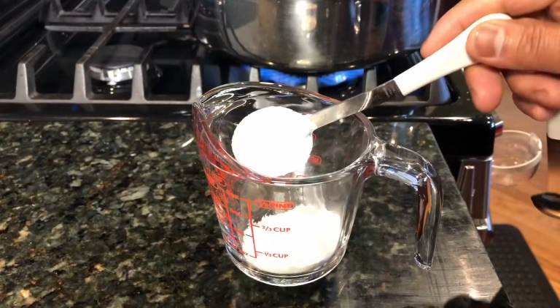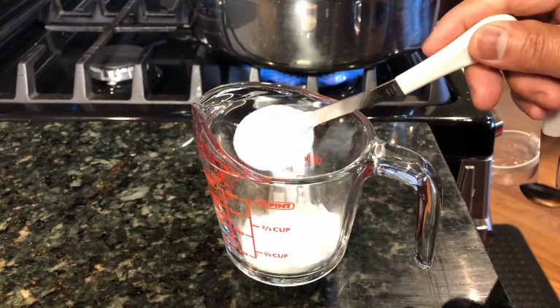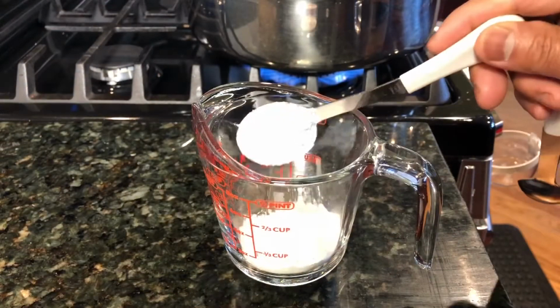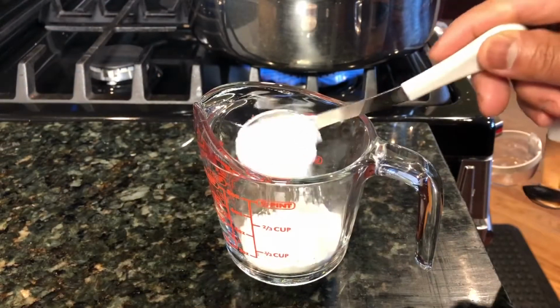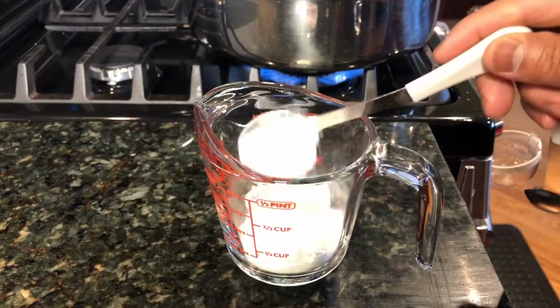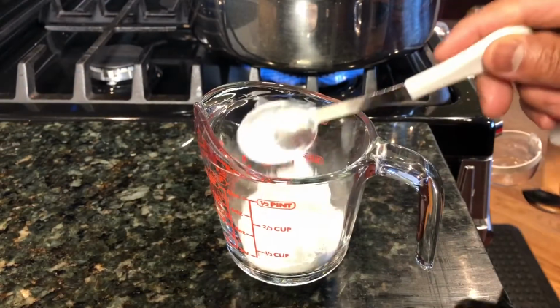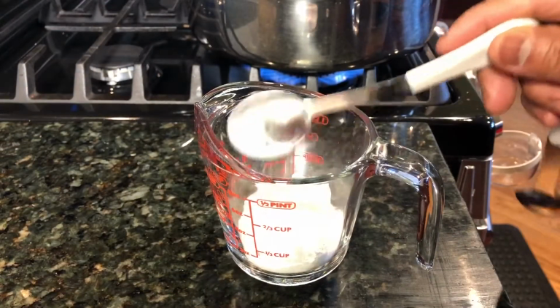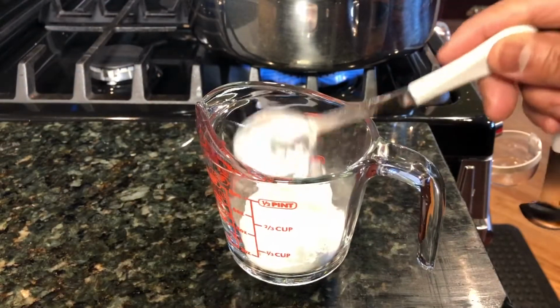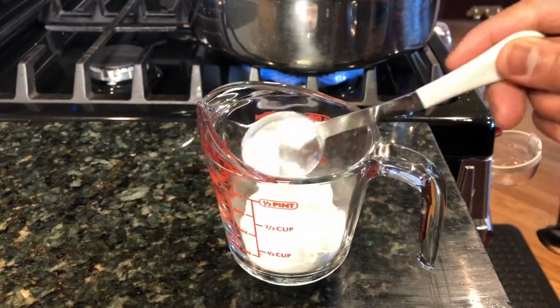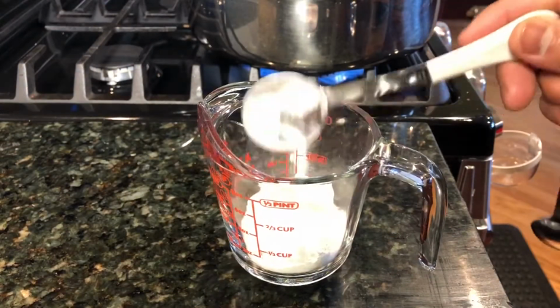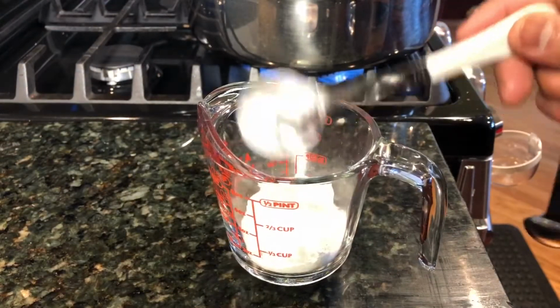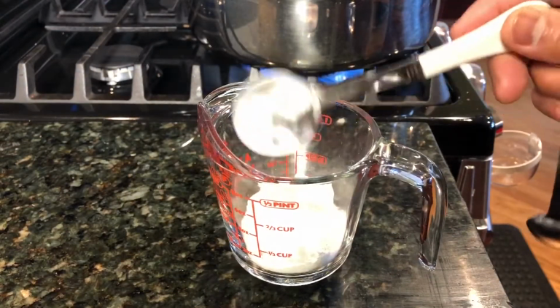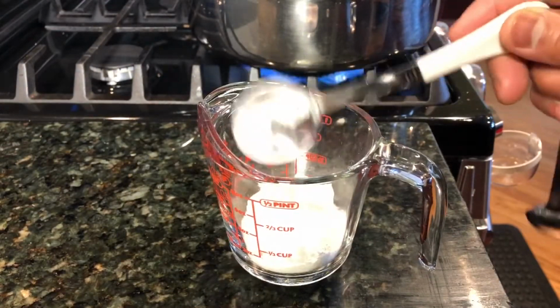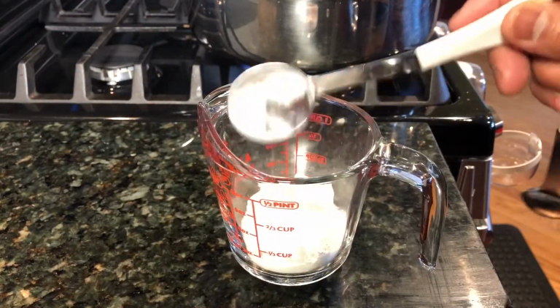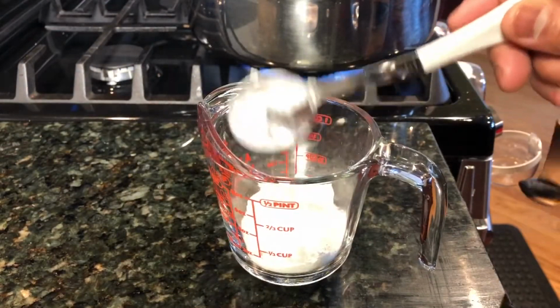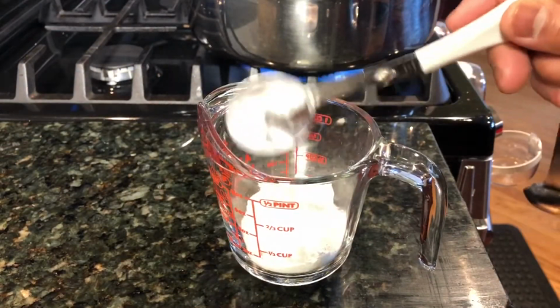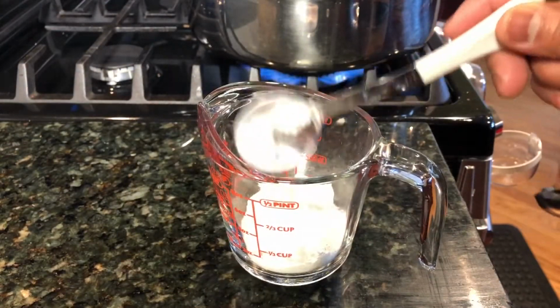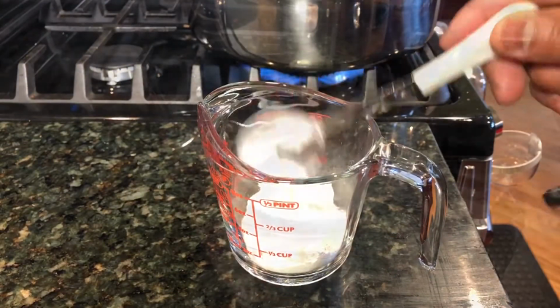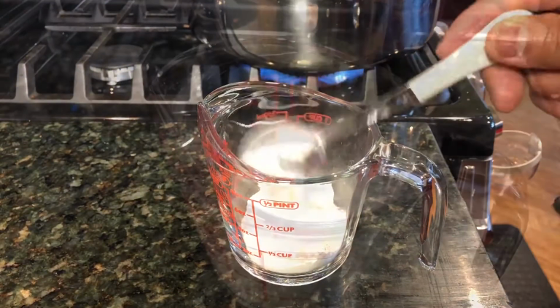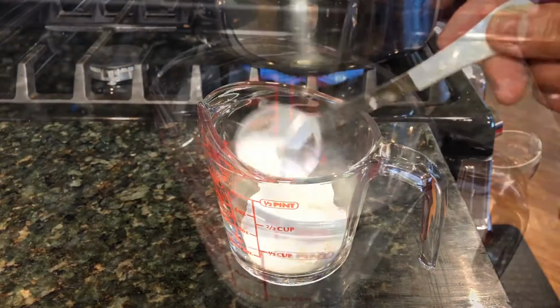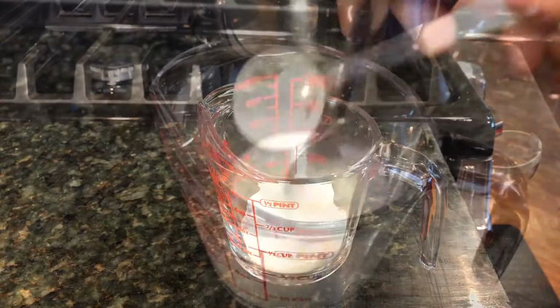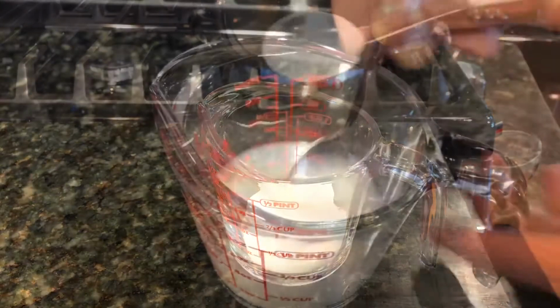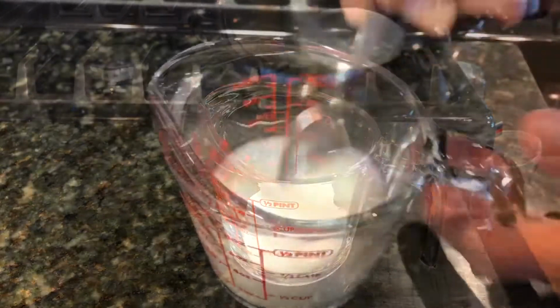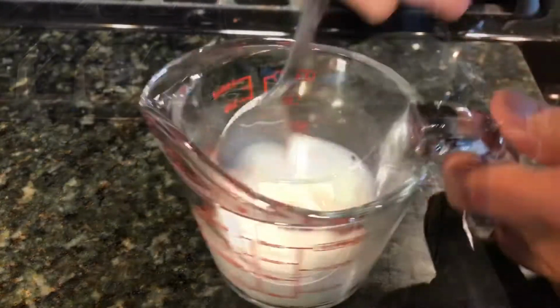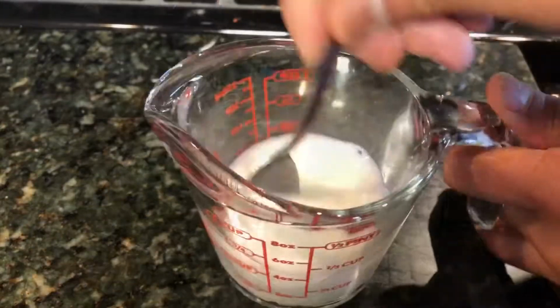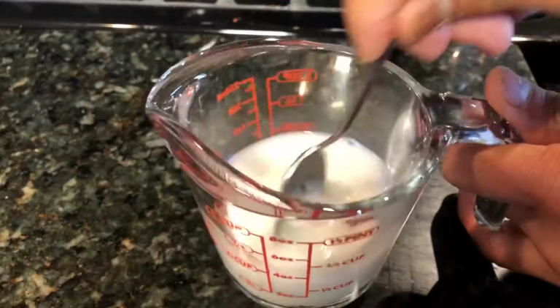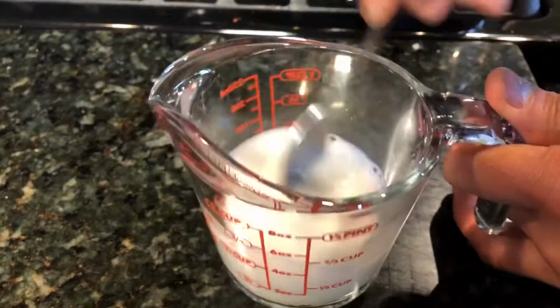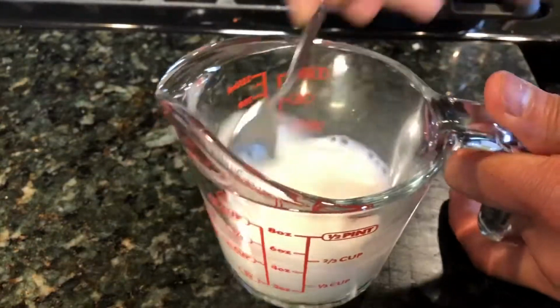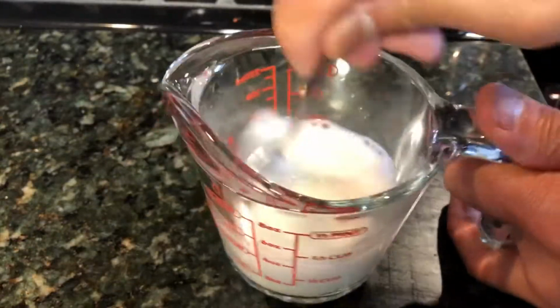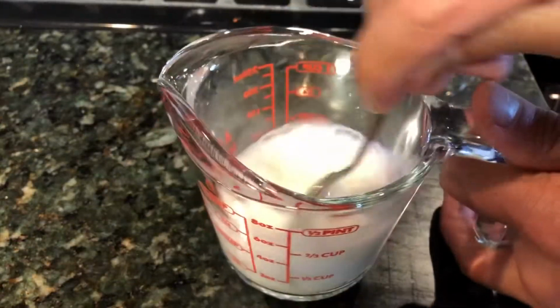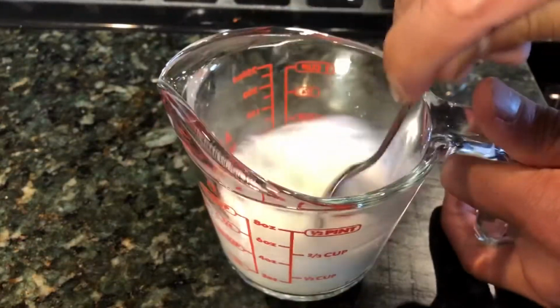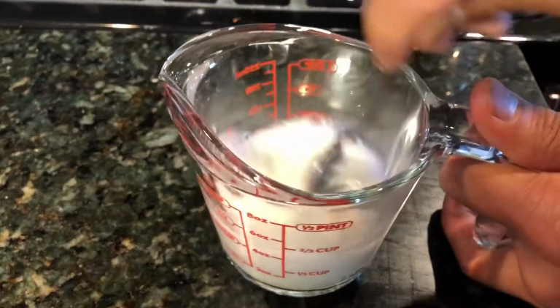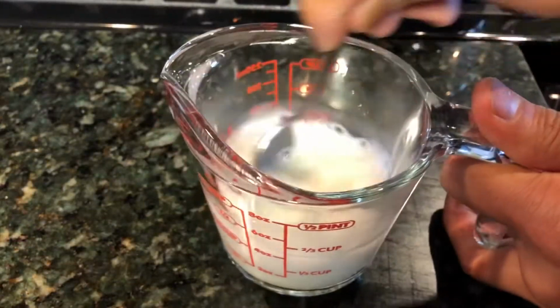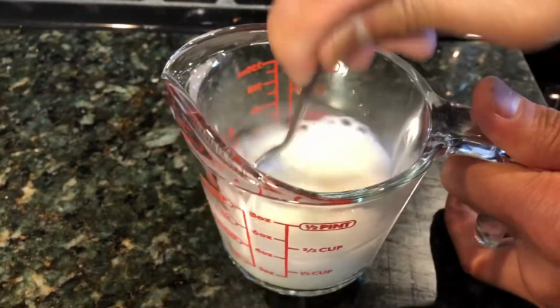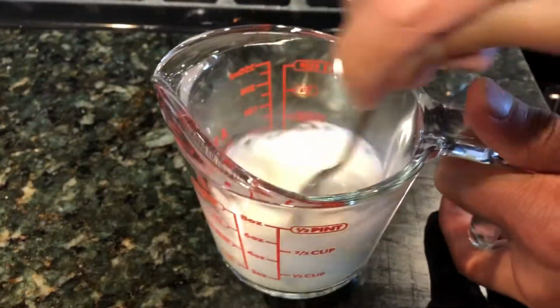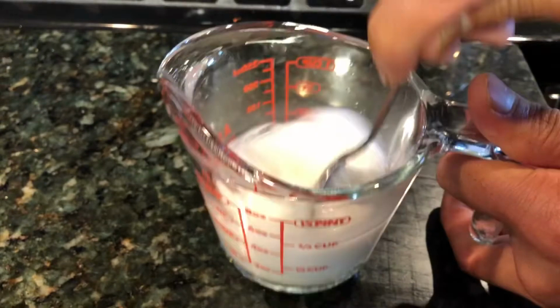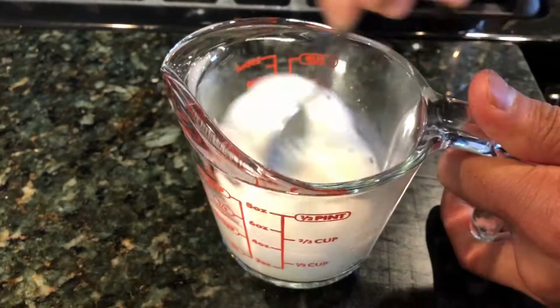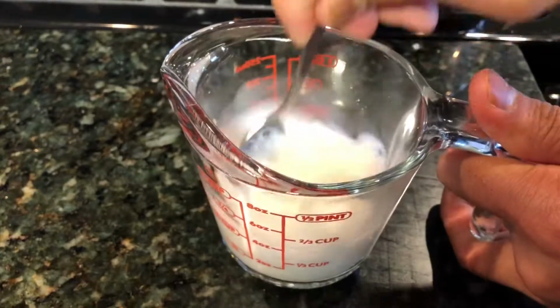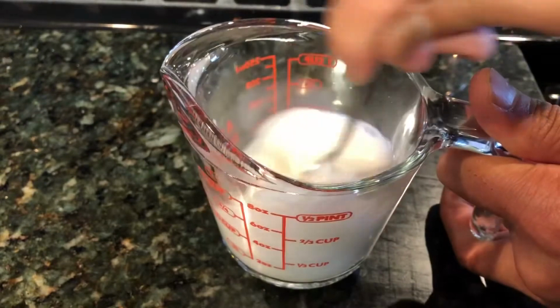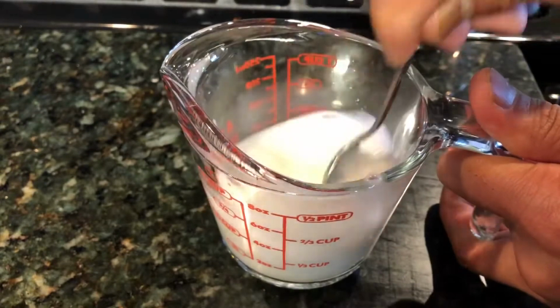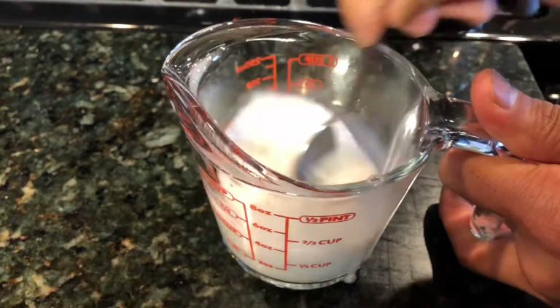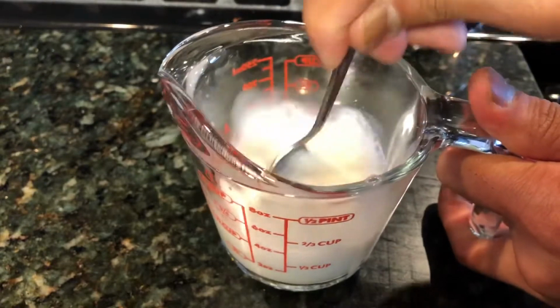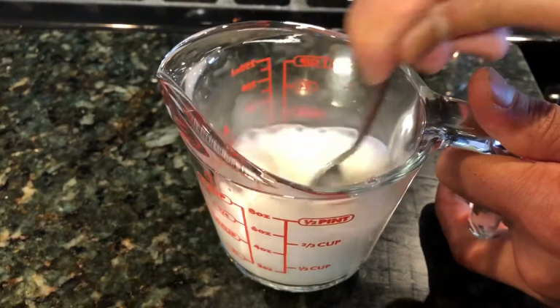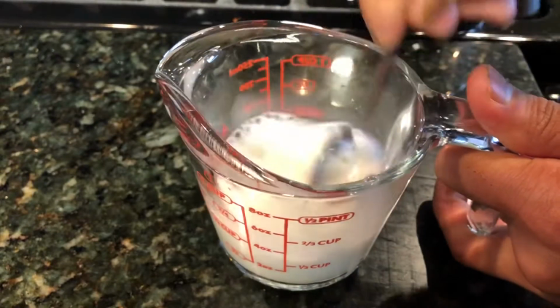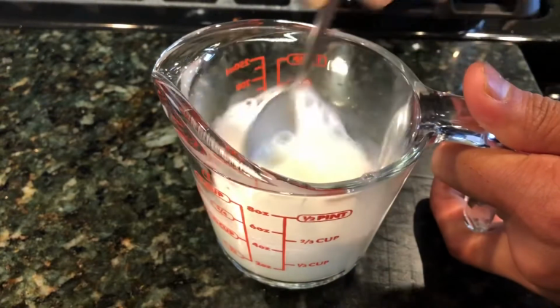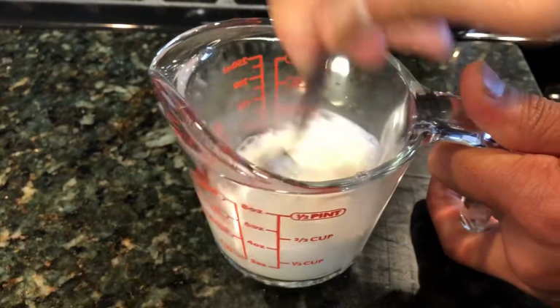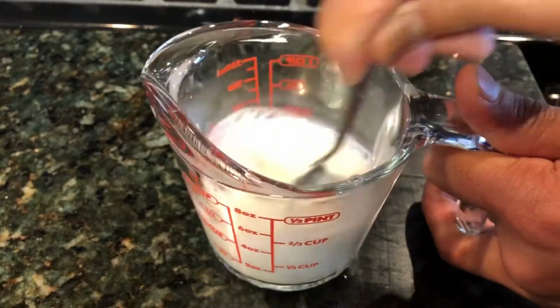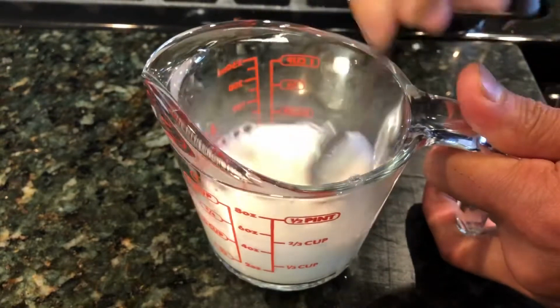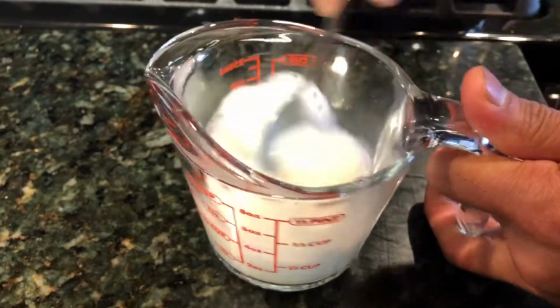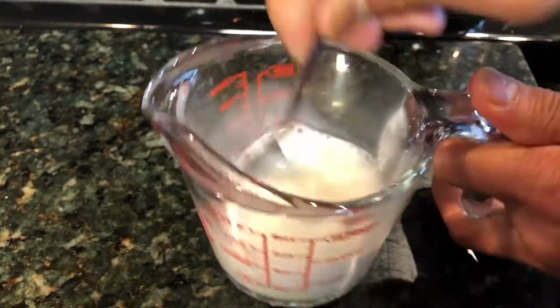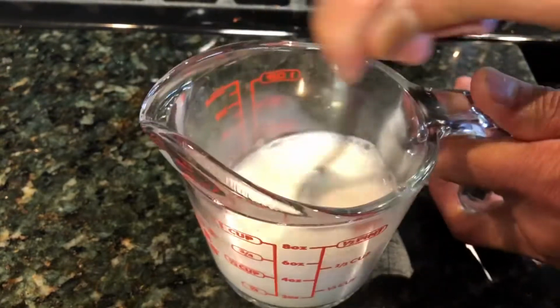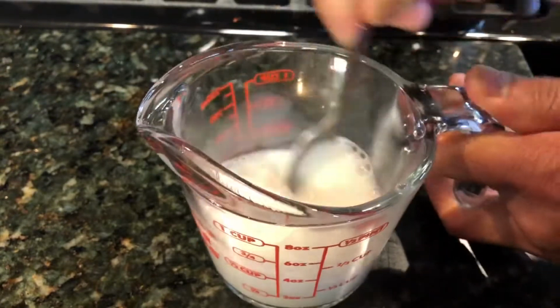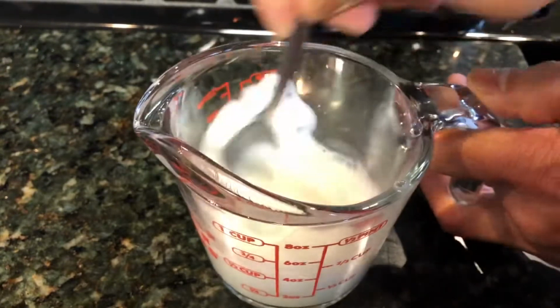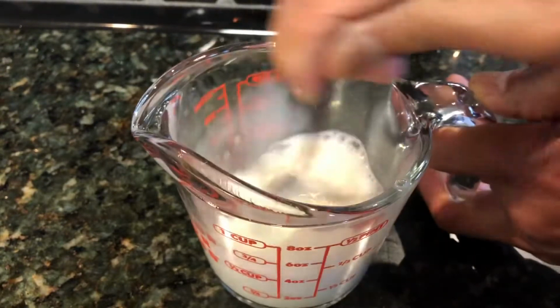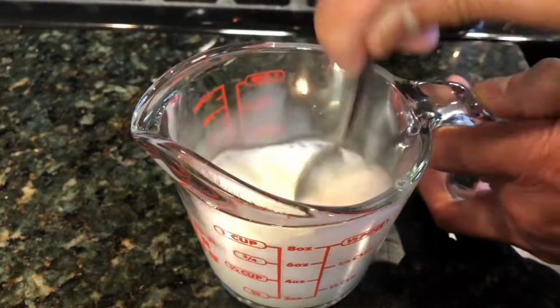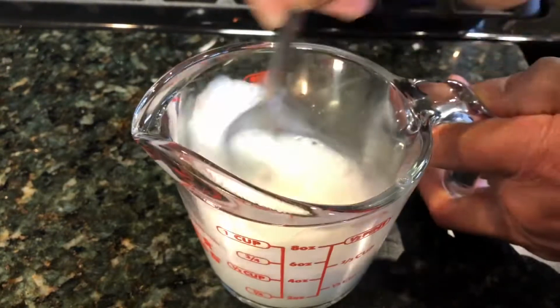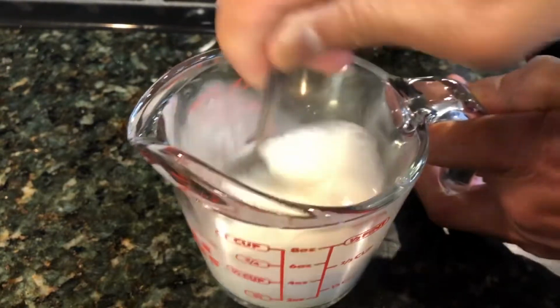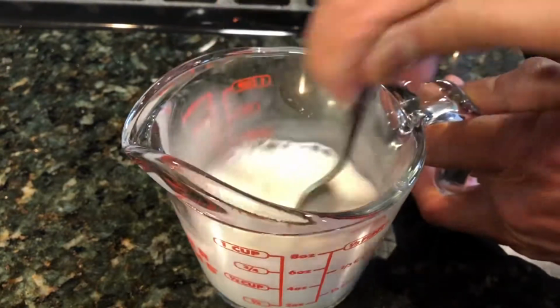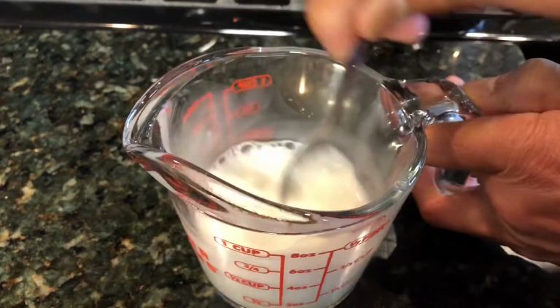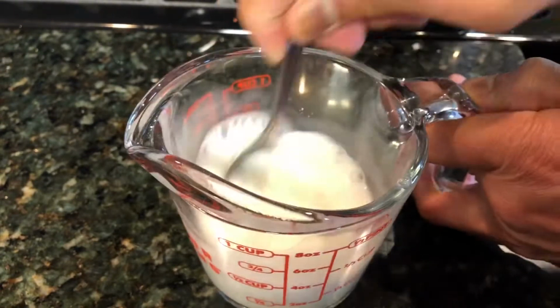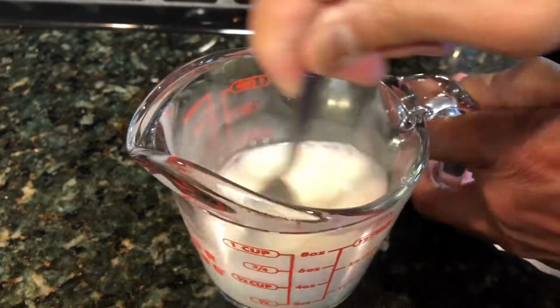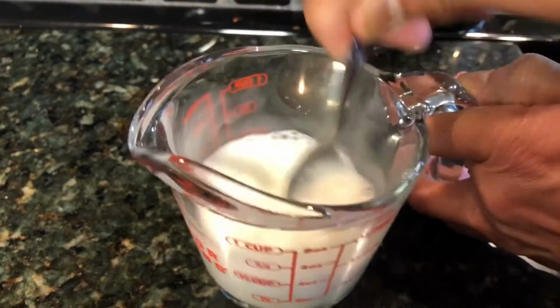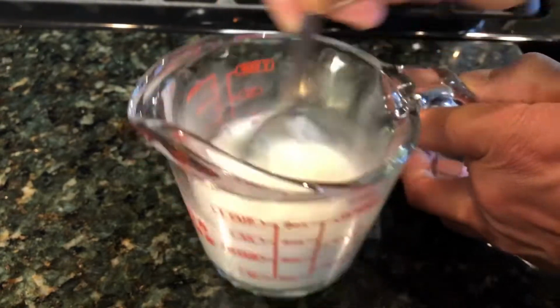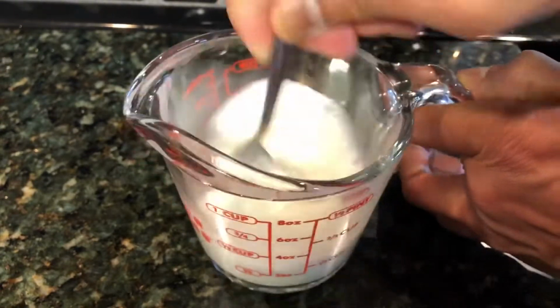Prepare 2½ tablespoons of cornstarch and dissolve it with water. Make sure it is totally dissolved before adding it to the sauce.